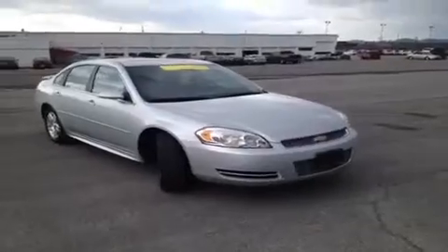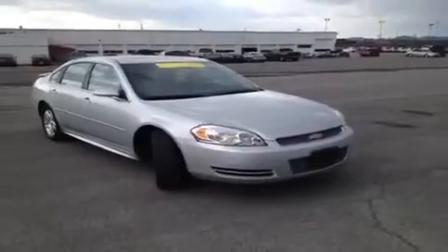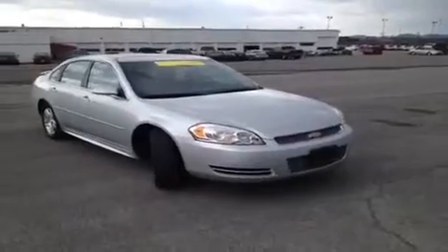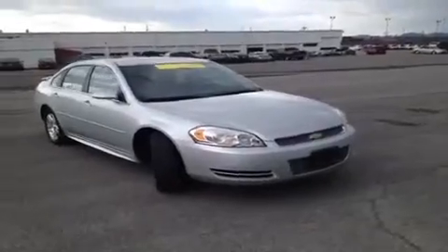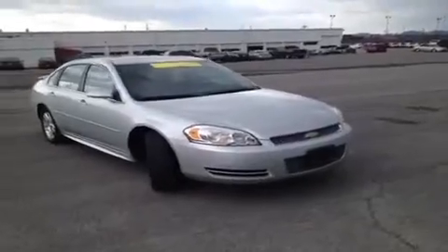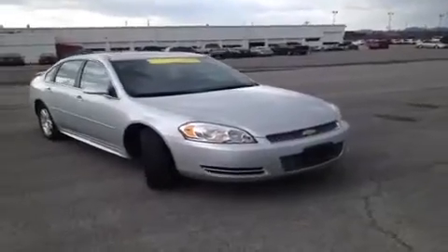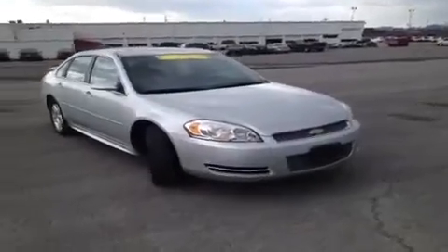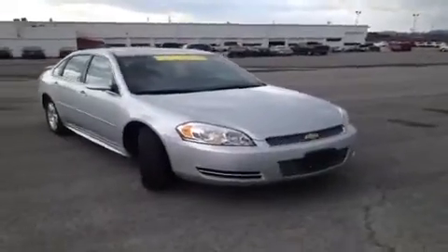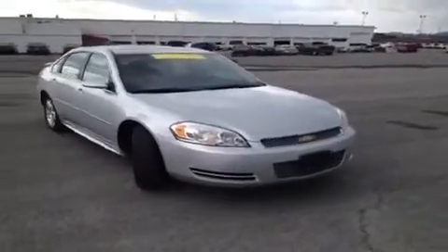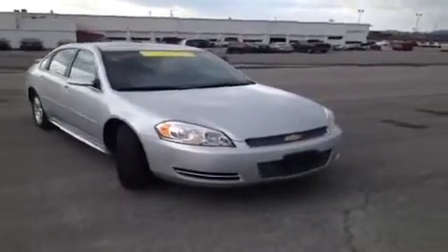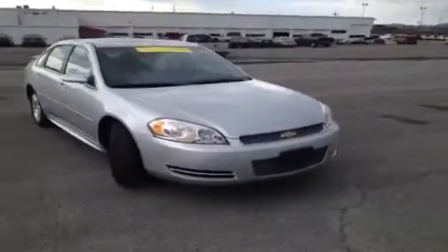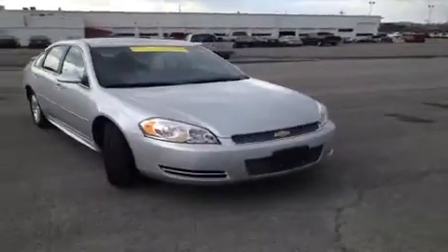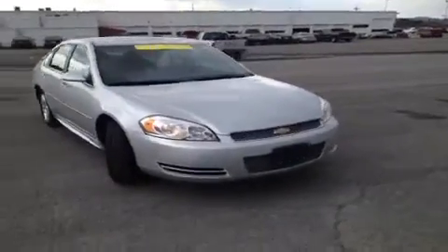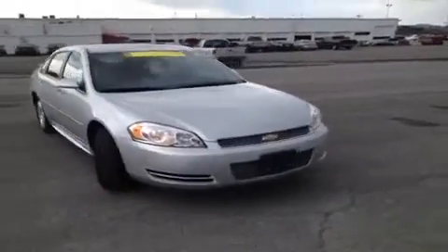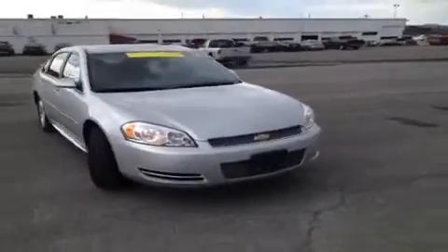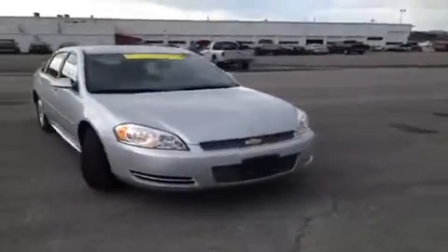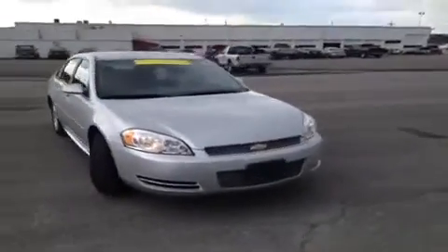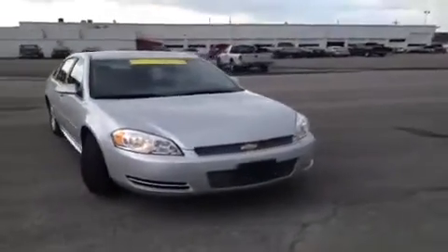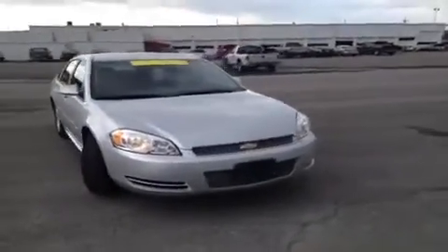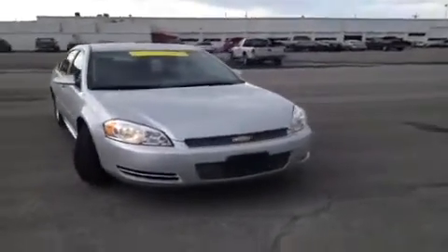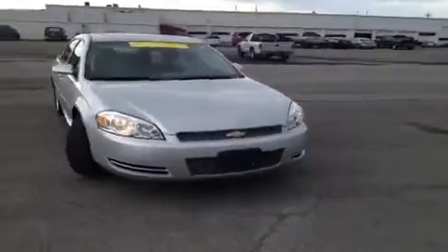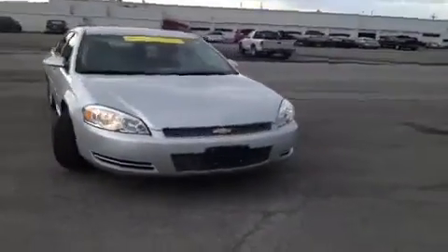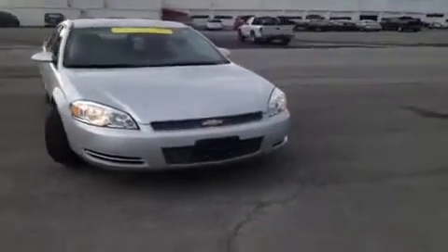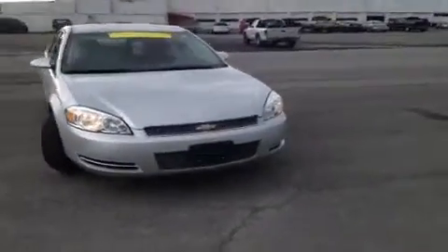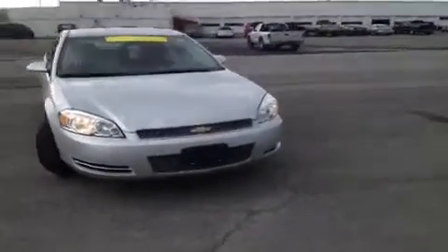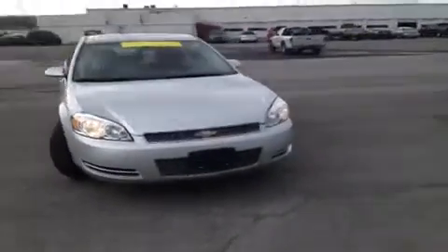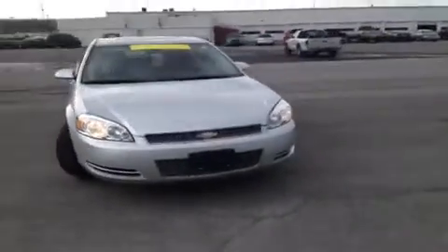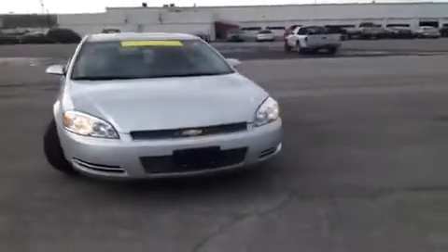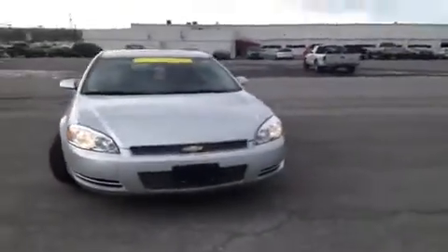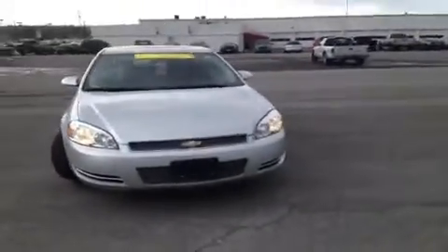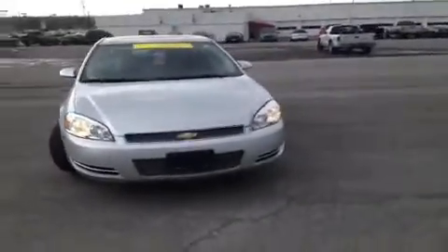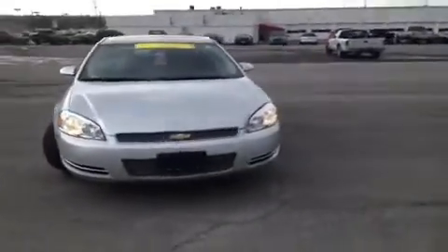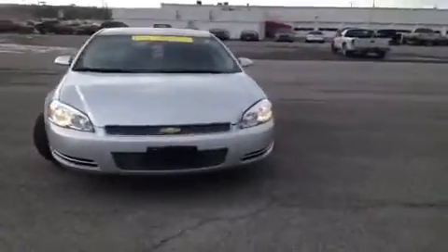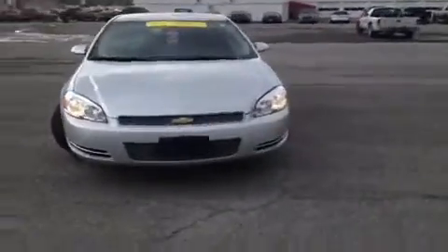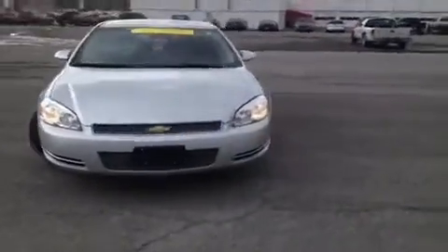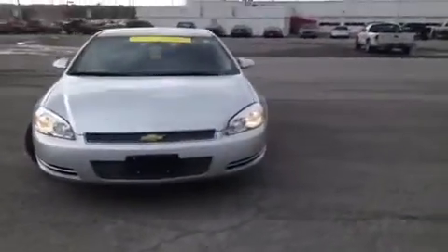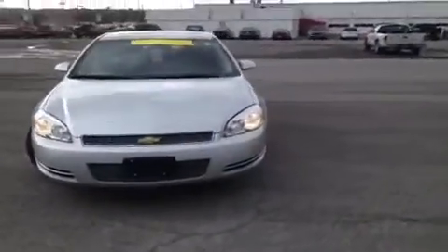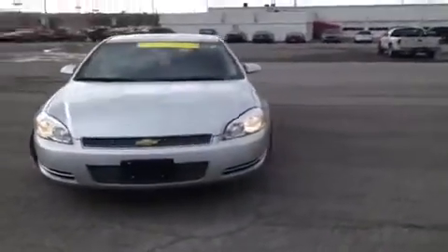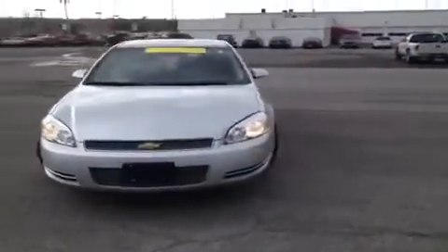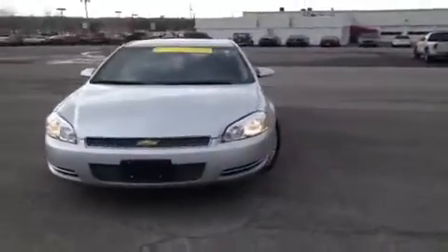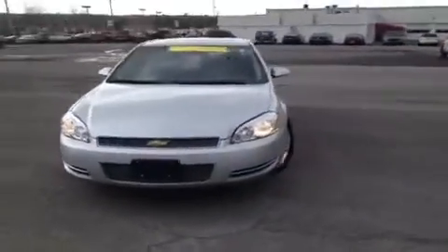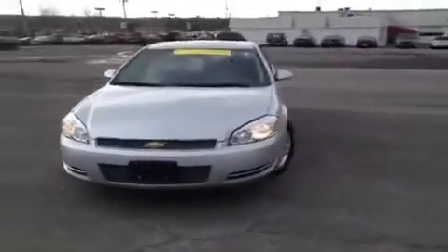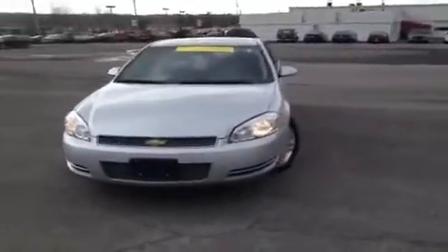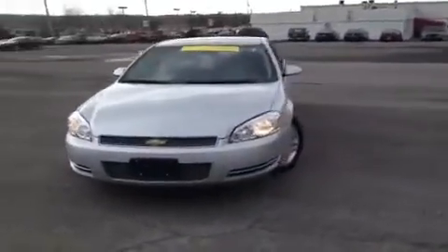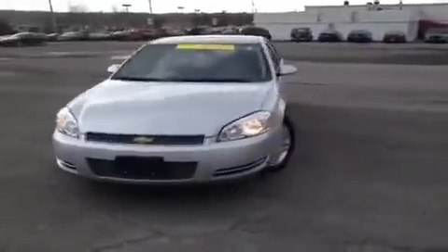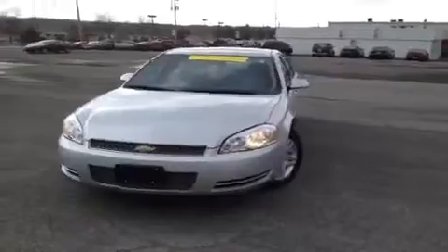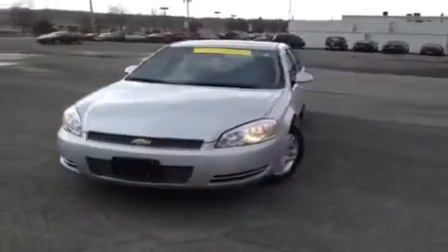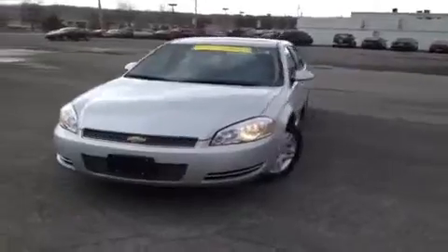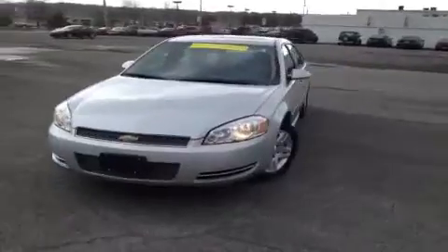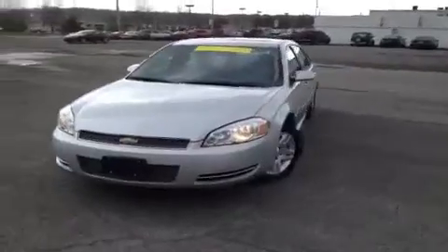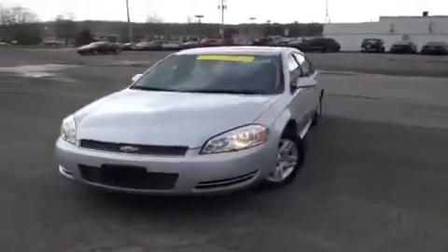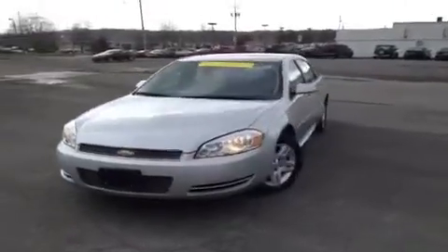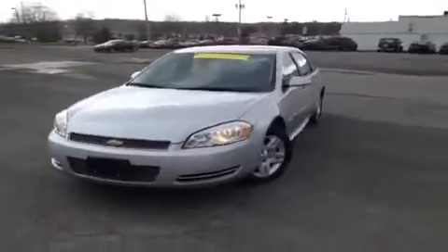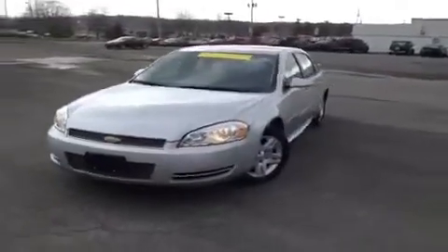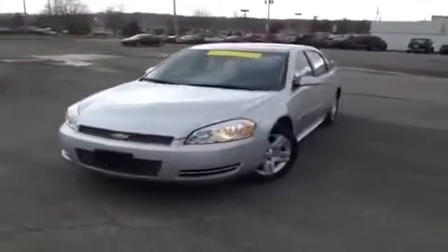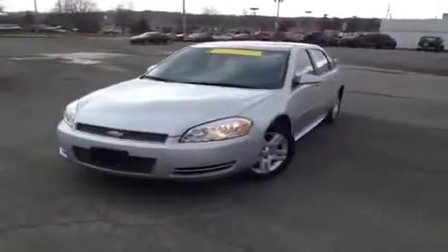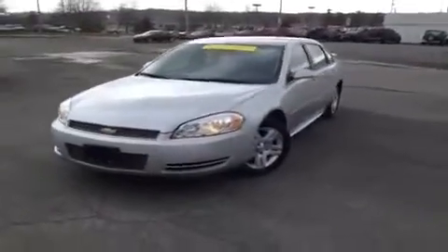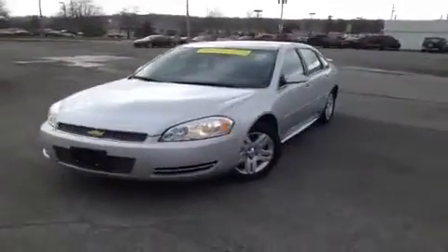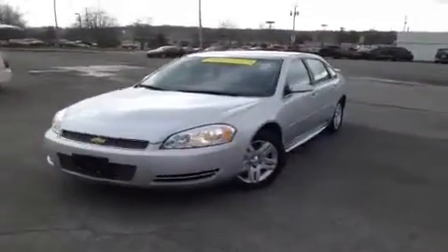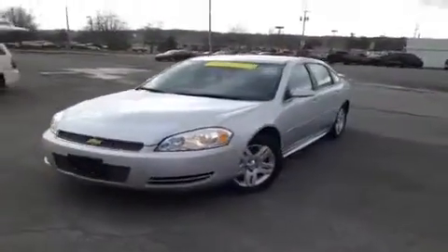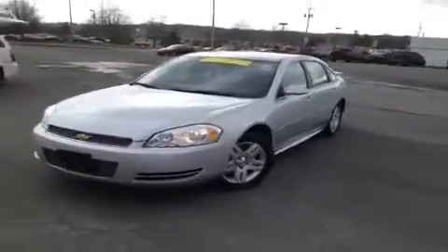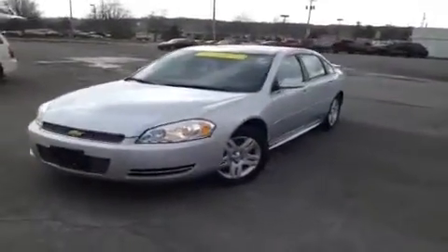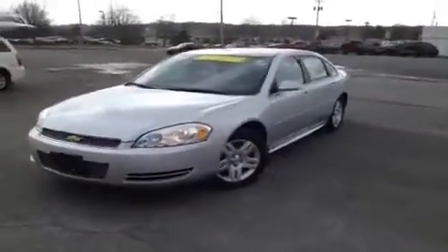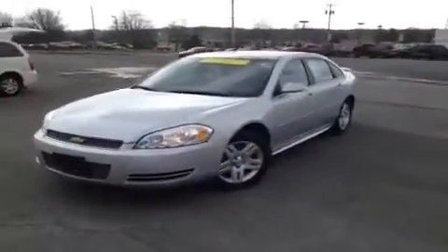Hey everybody, this 2012 Chevy Impala video demonstration is brought to you by Universal Kia at the Franklin location.